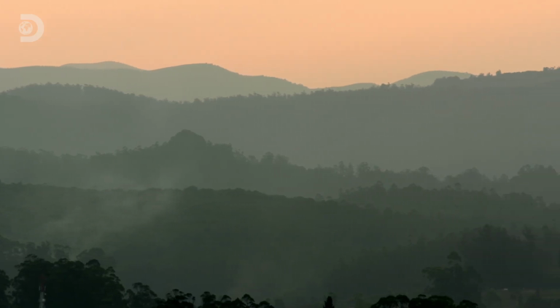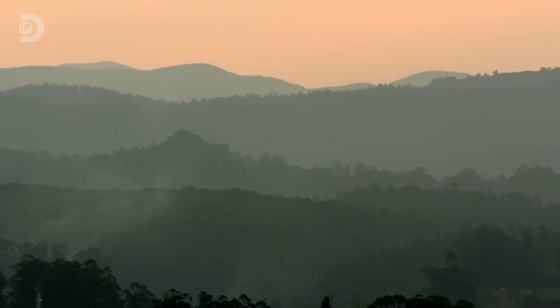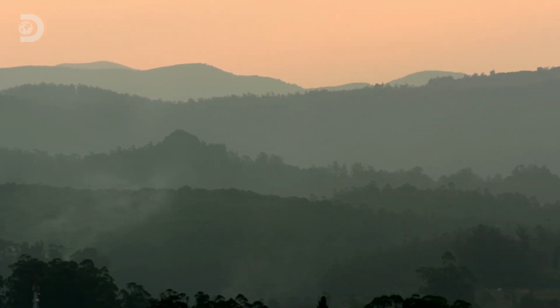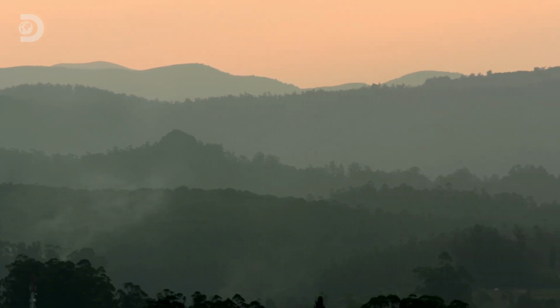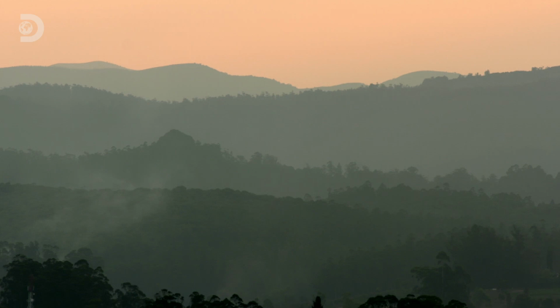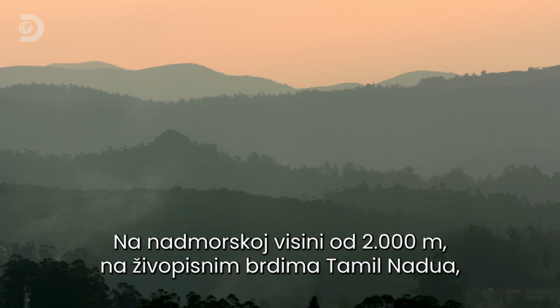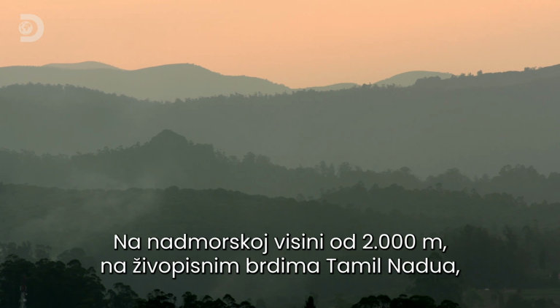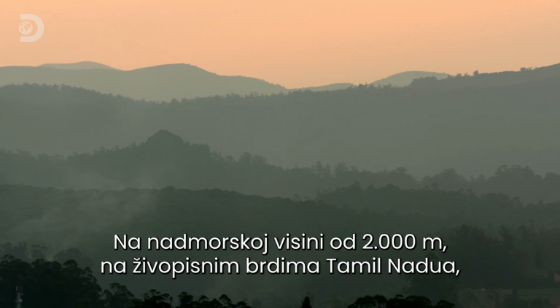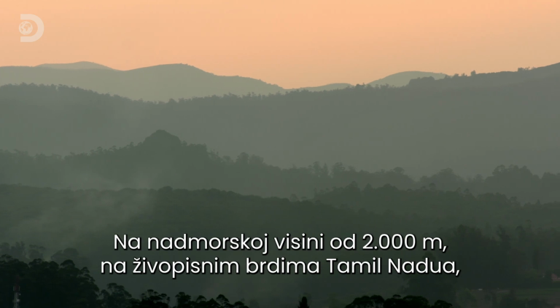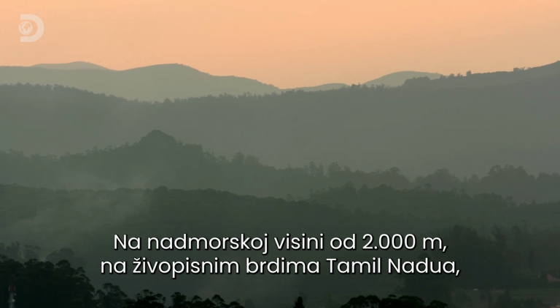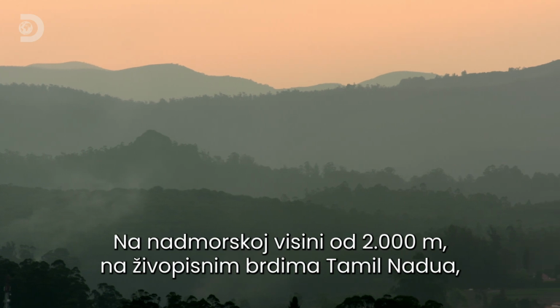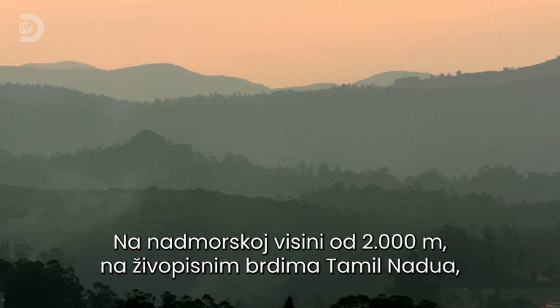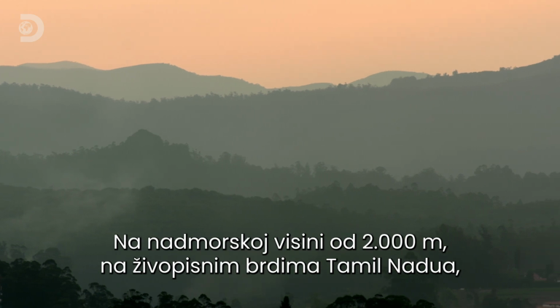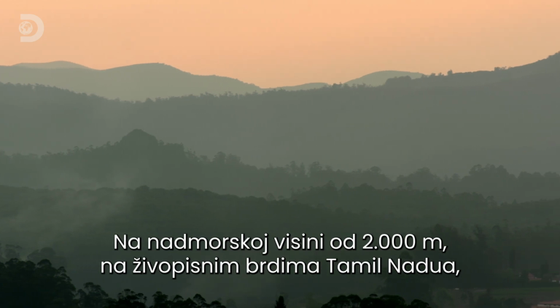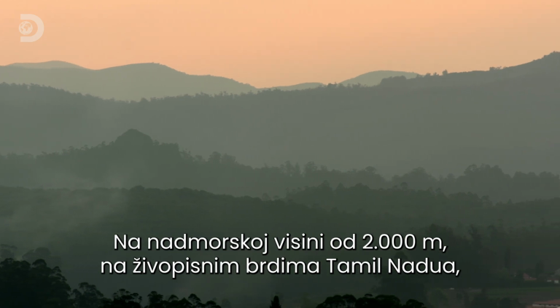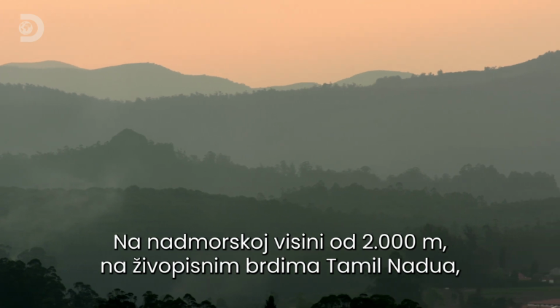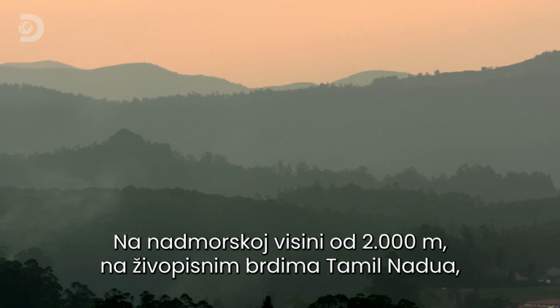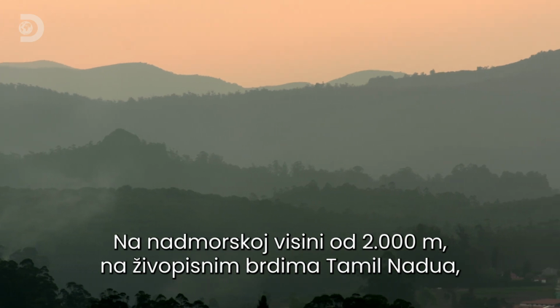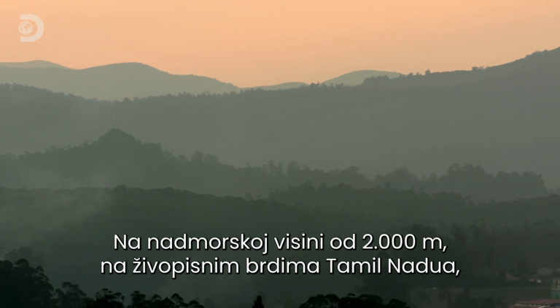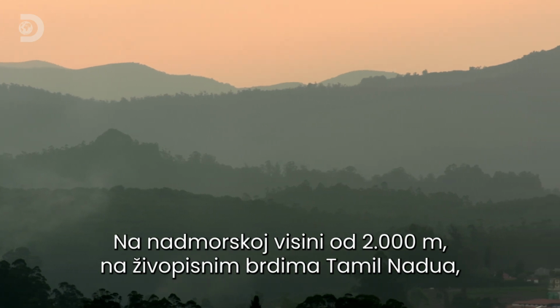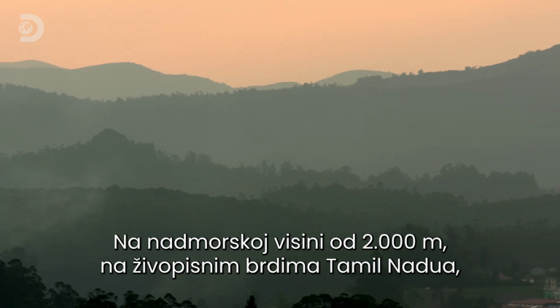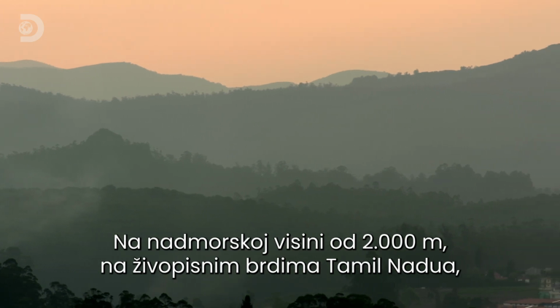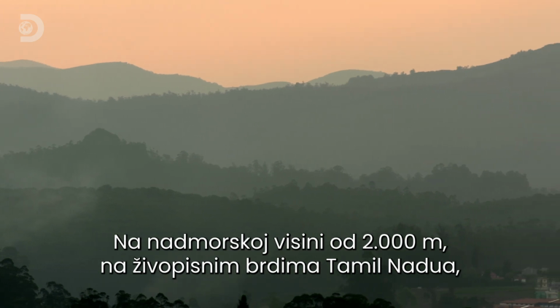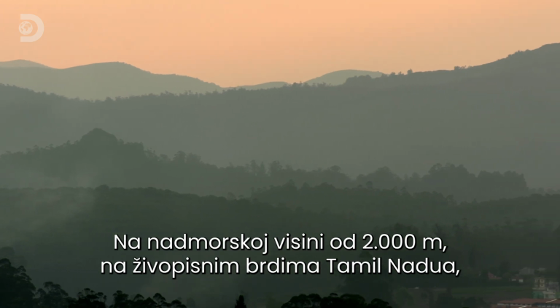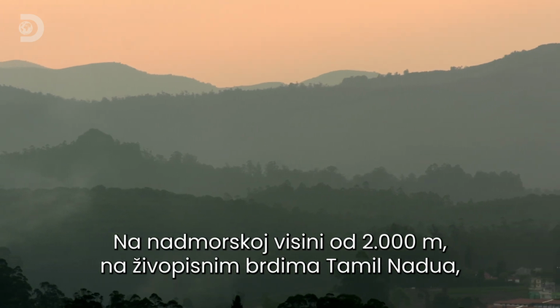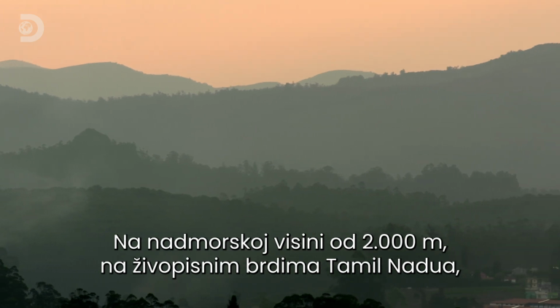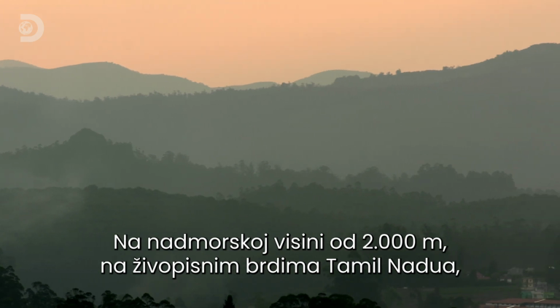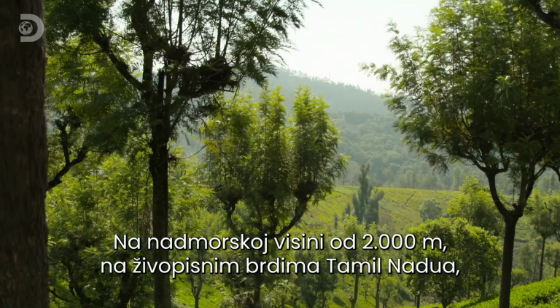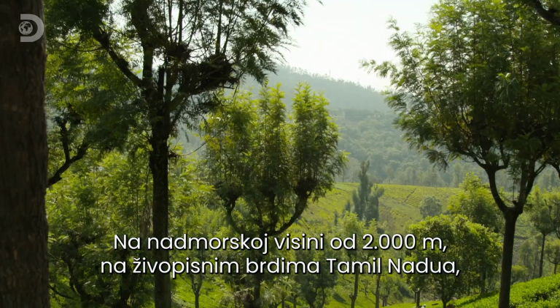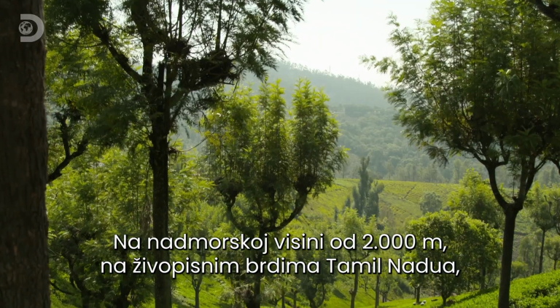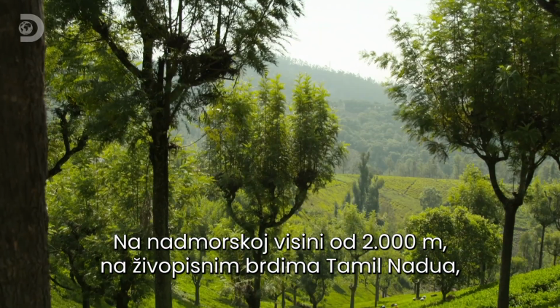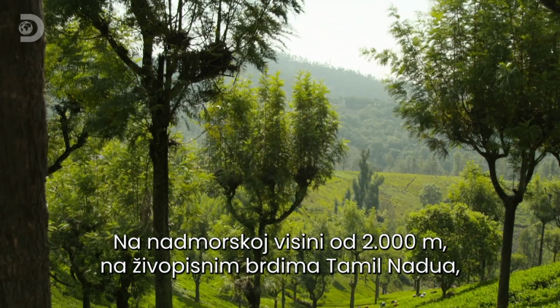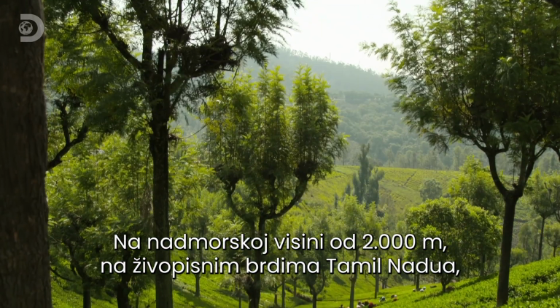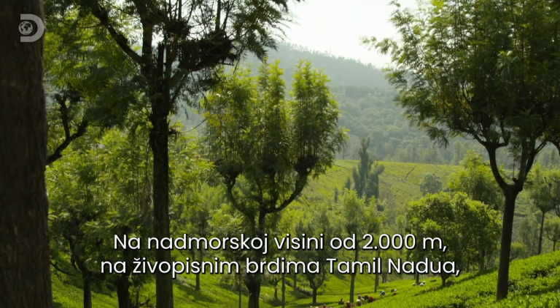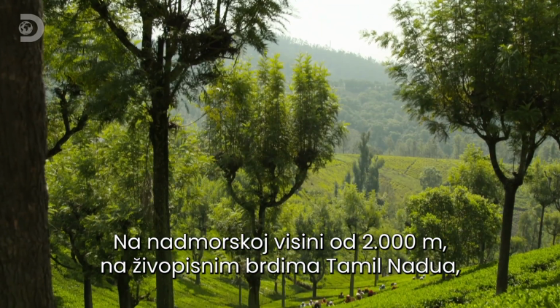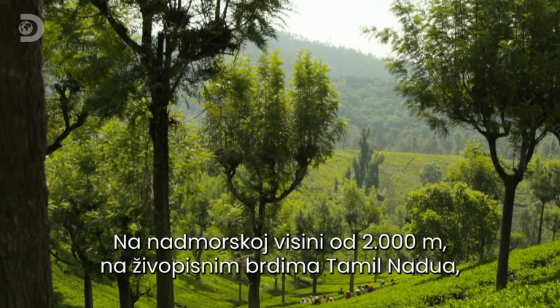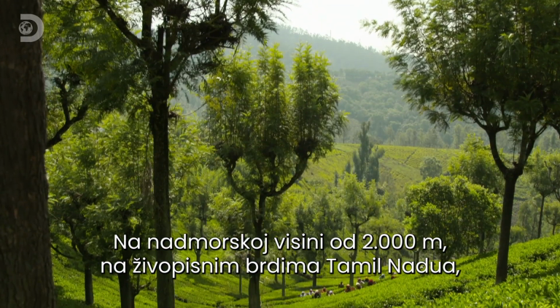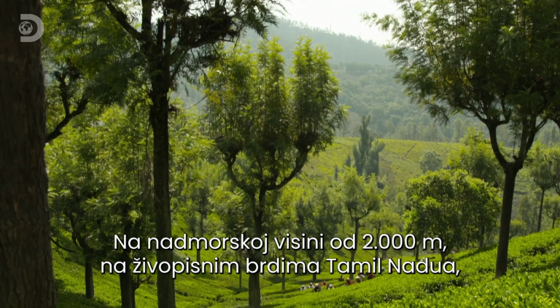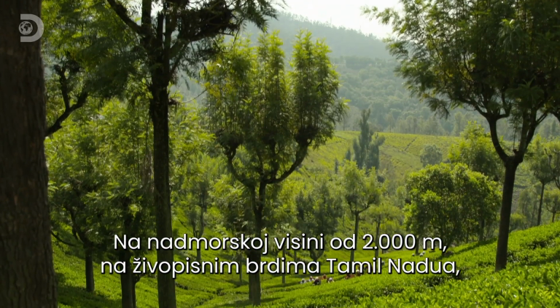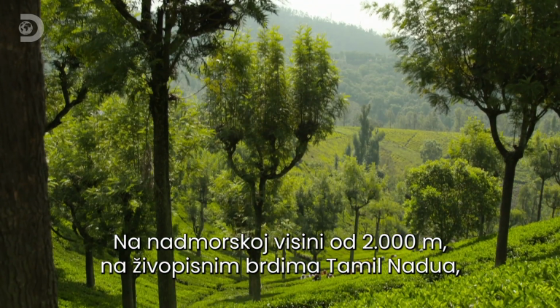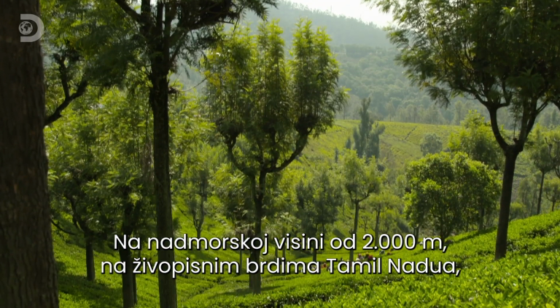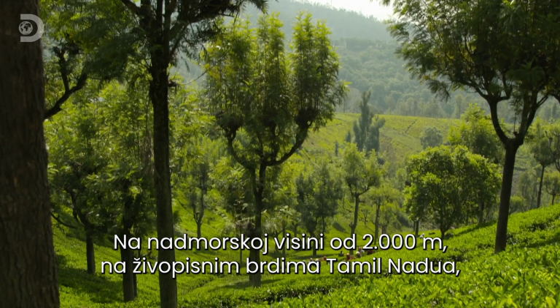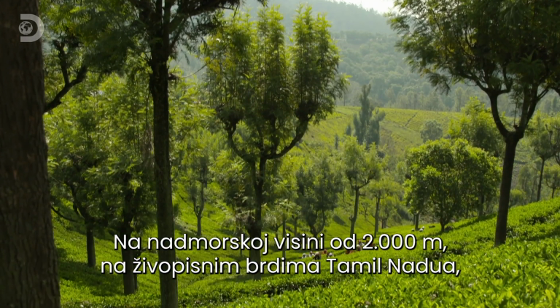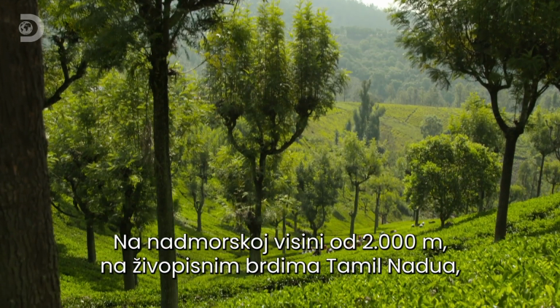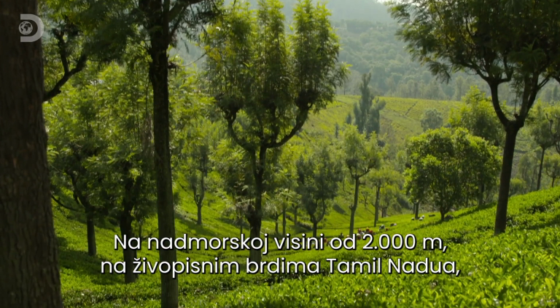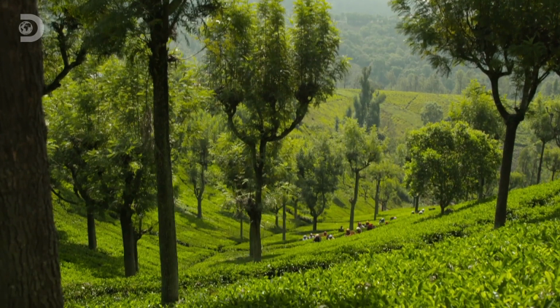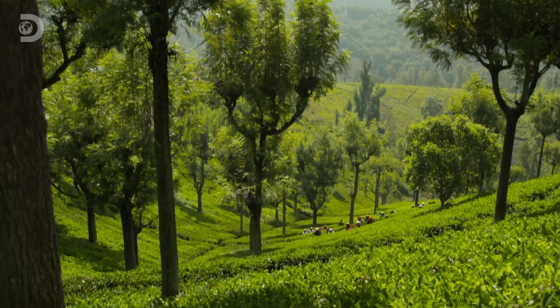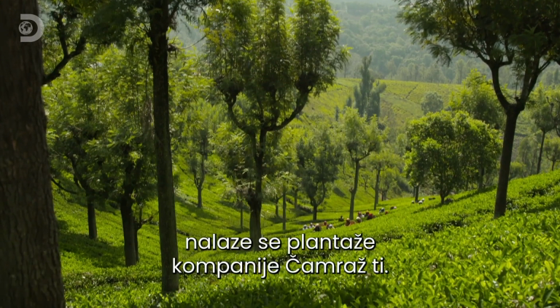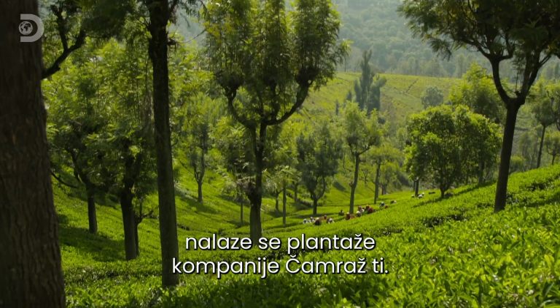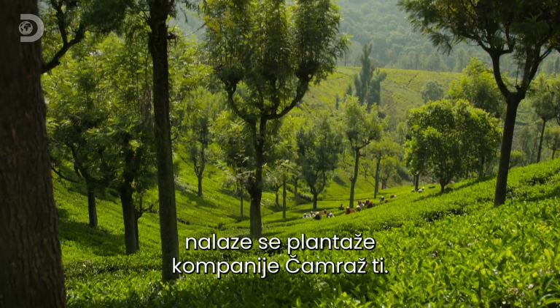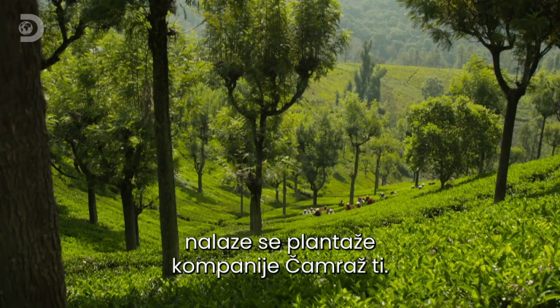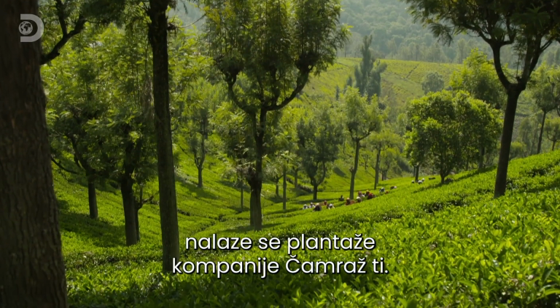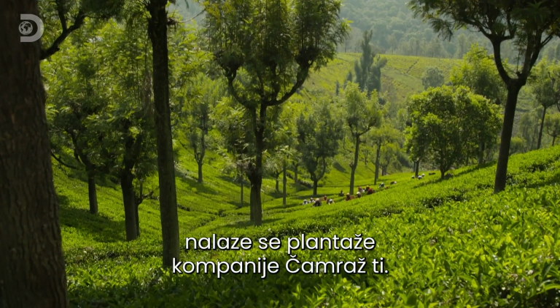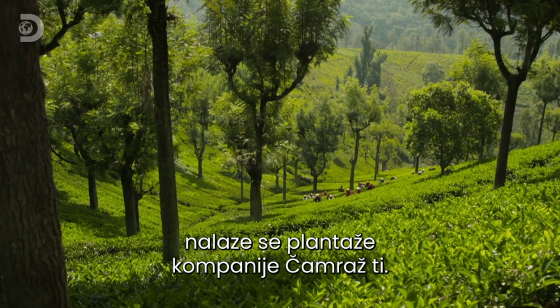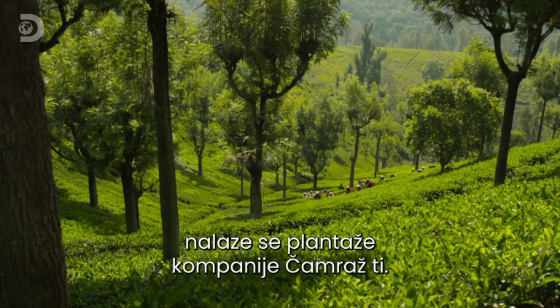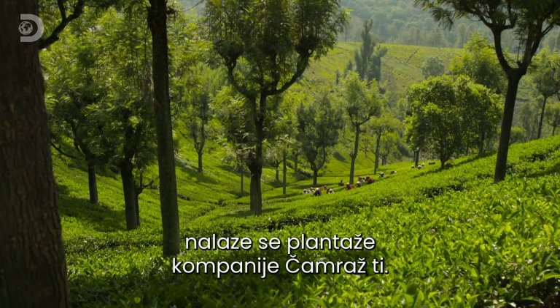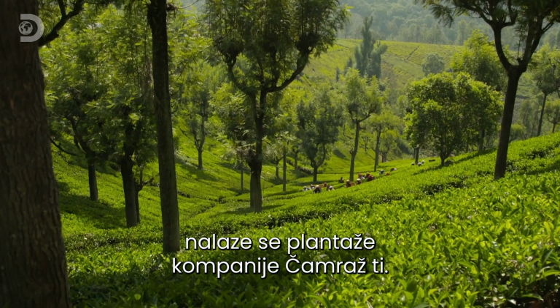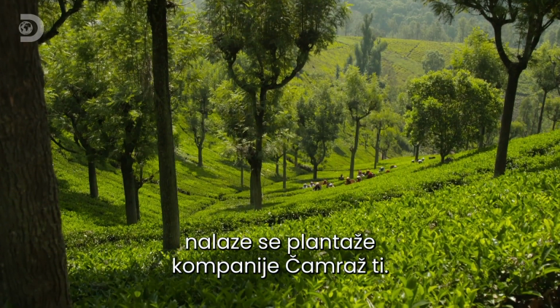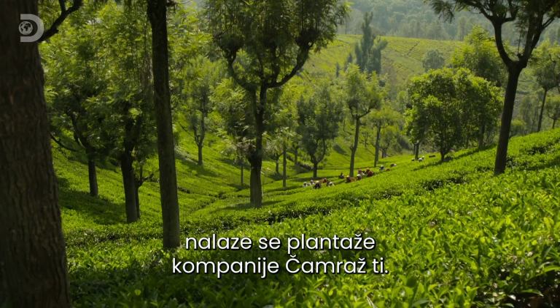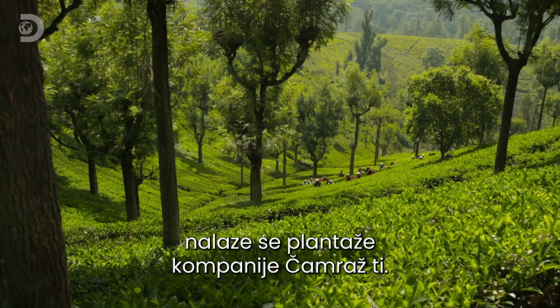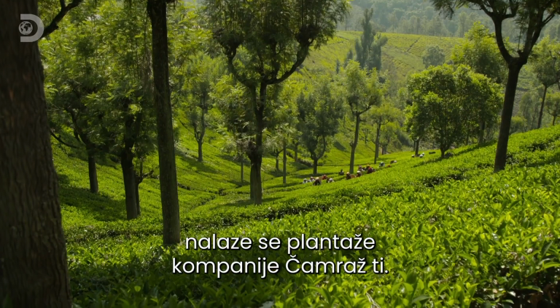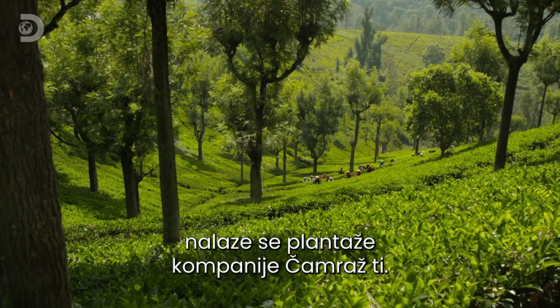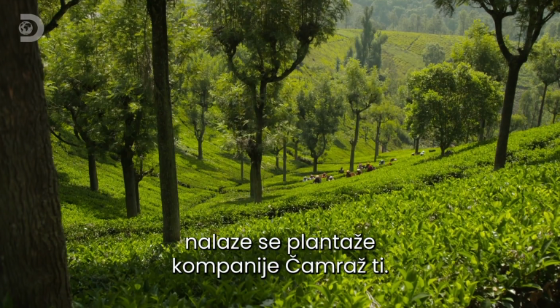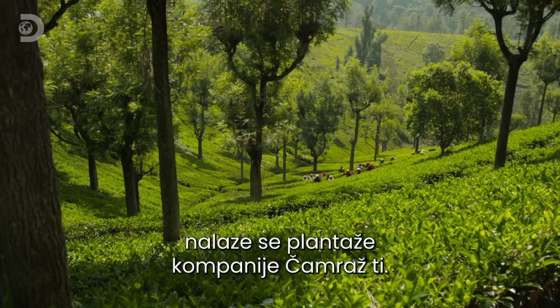2,000 meters above sea level, in the lush hills of Tamil Nadu, you'll find the Chamraj Tea Estate.